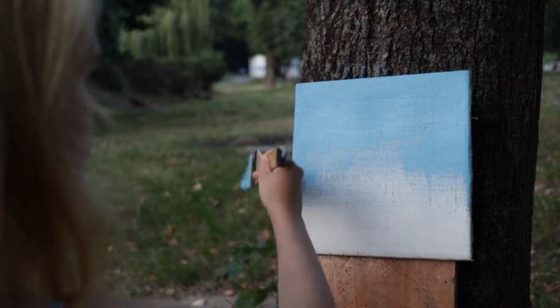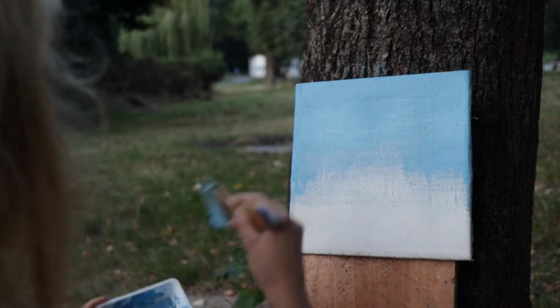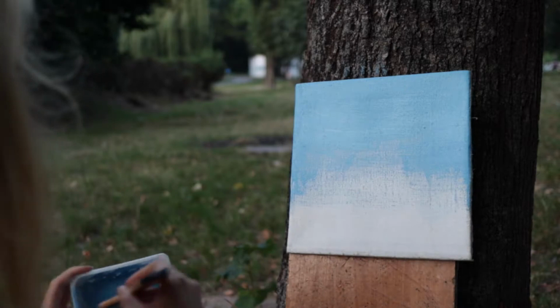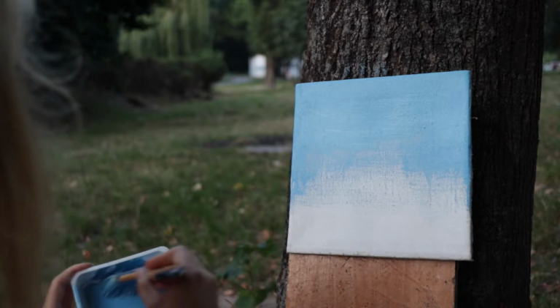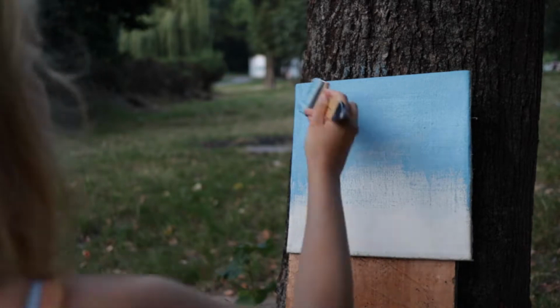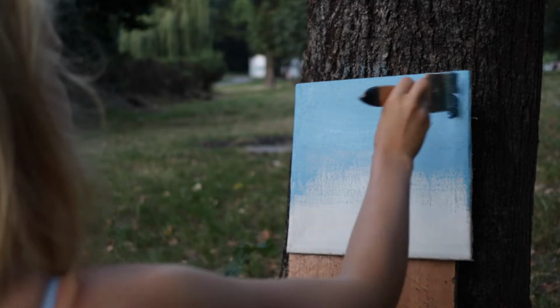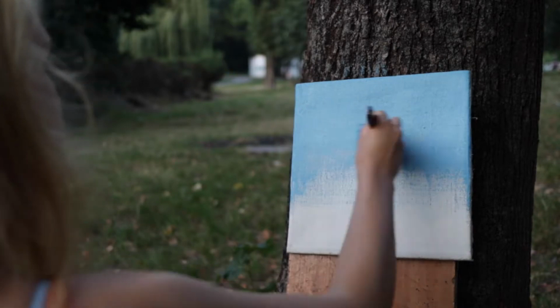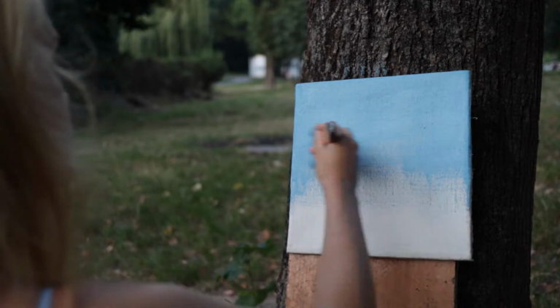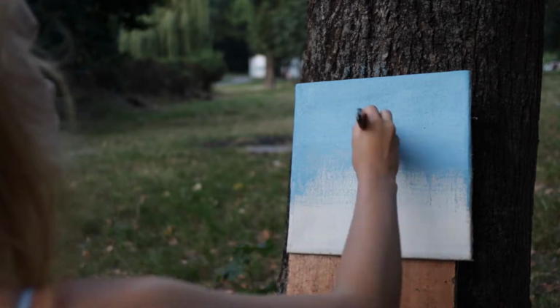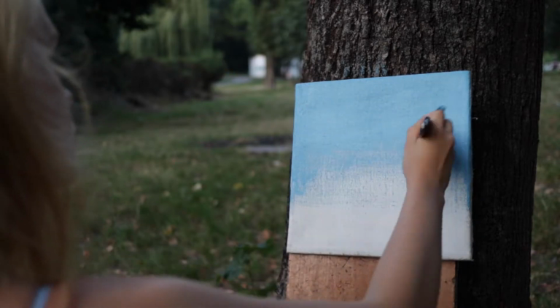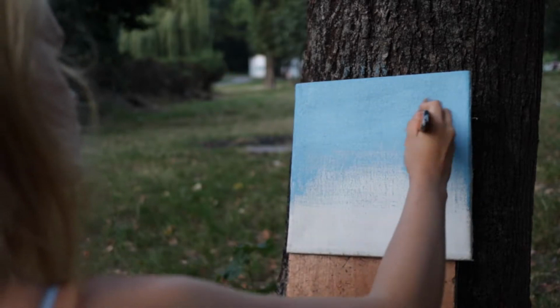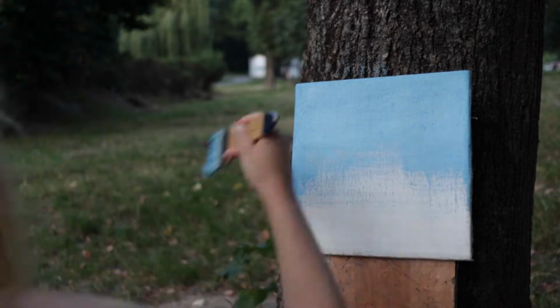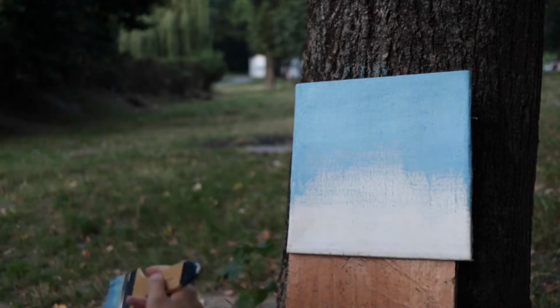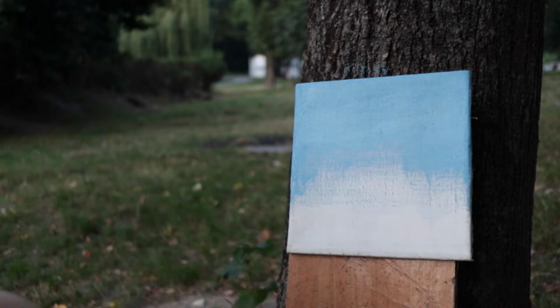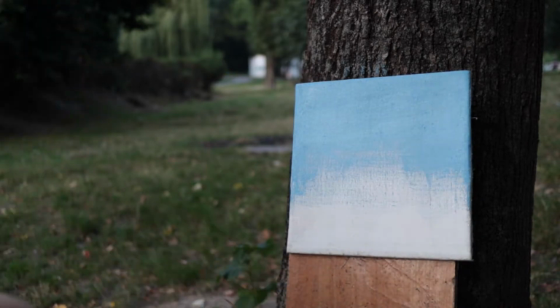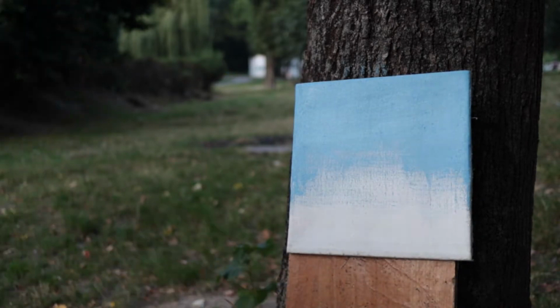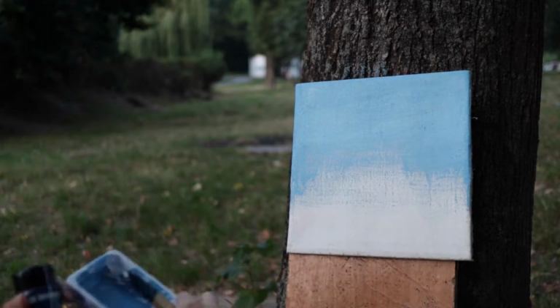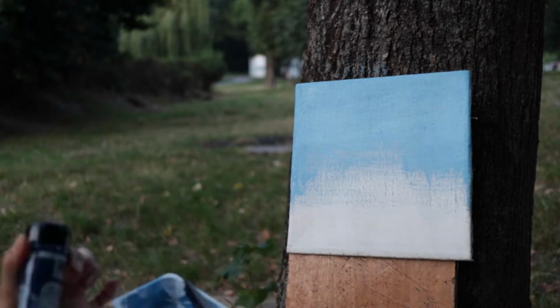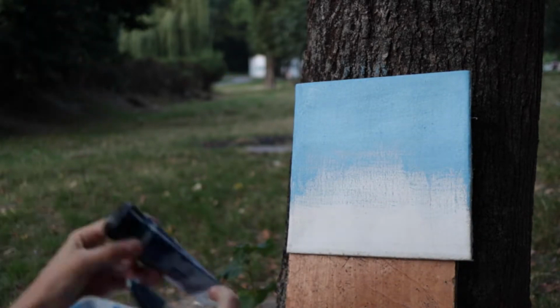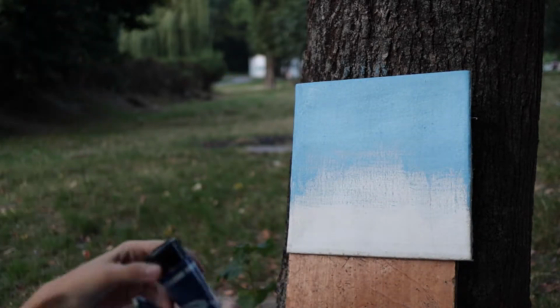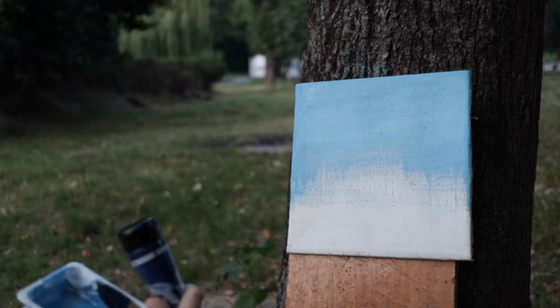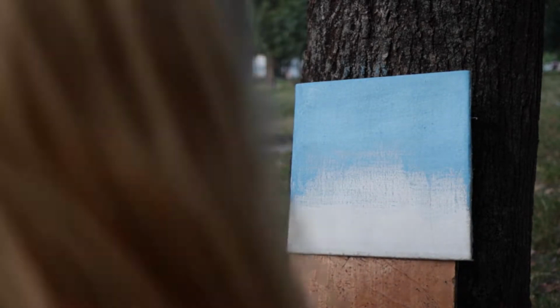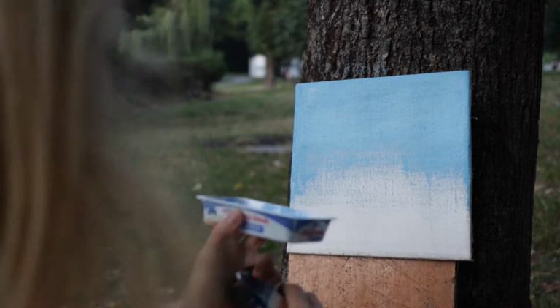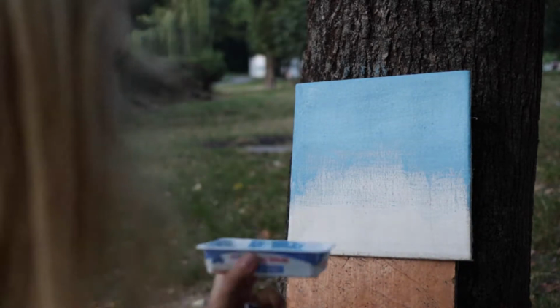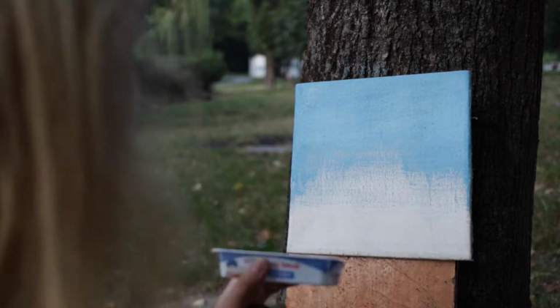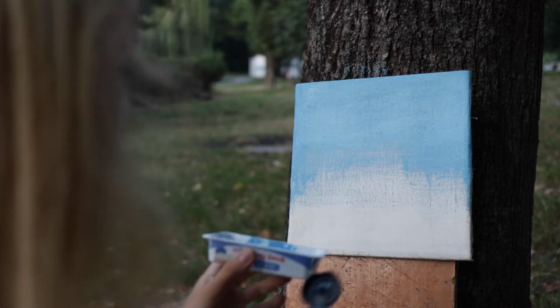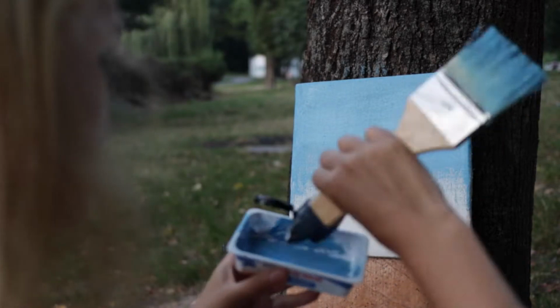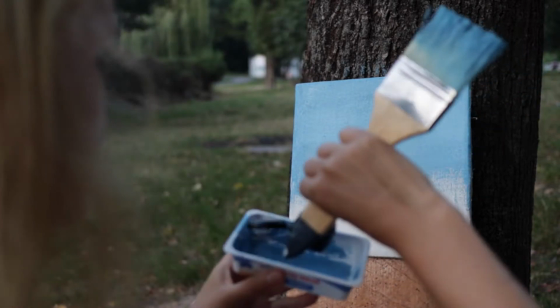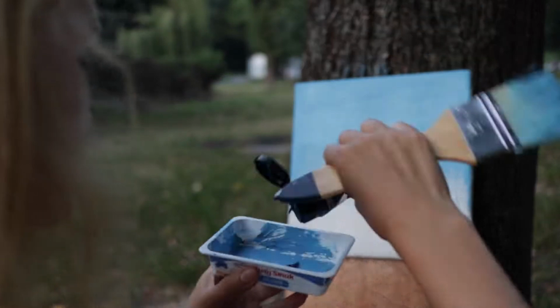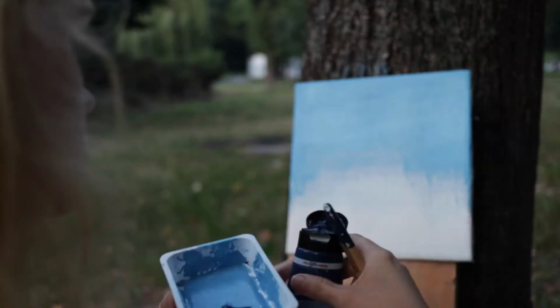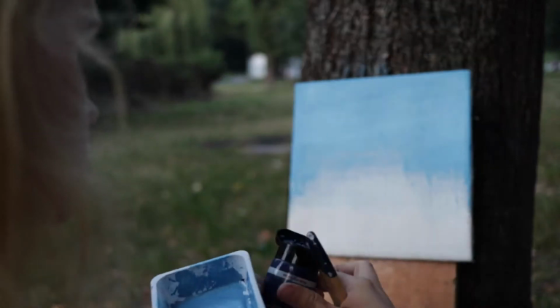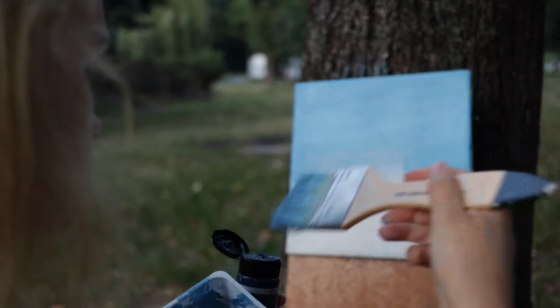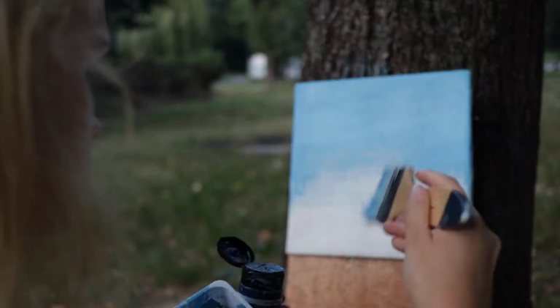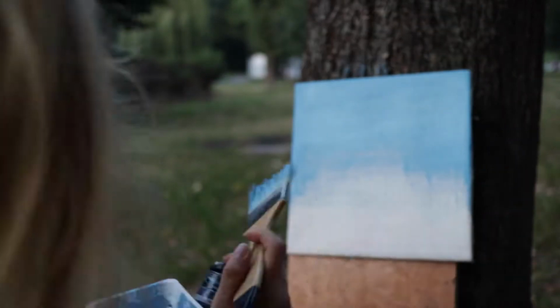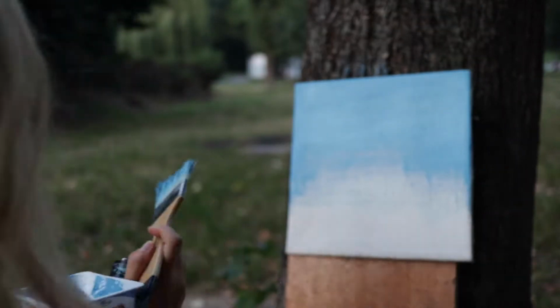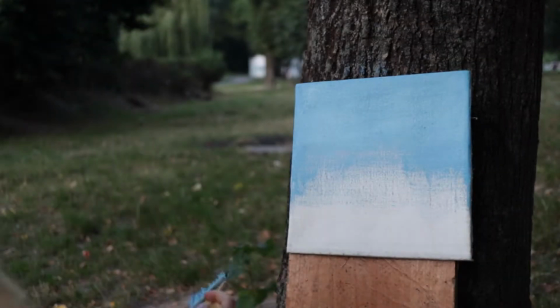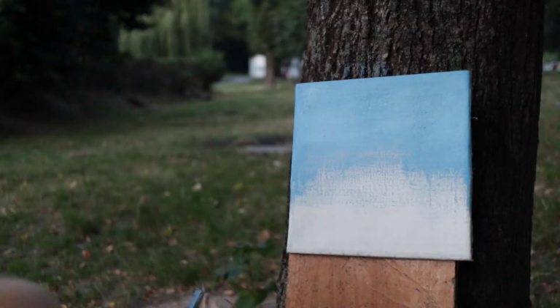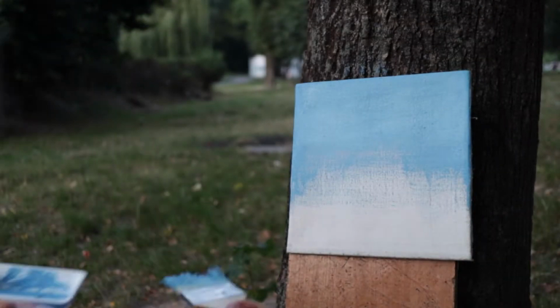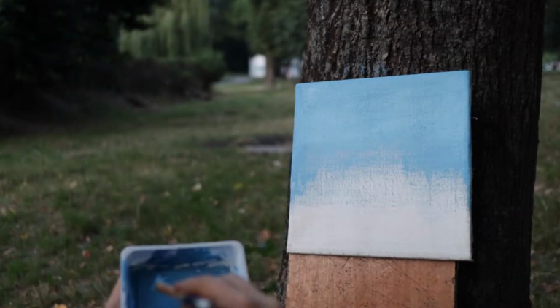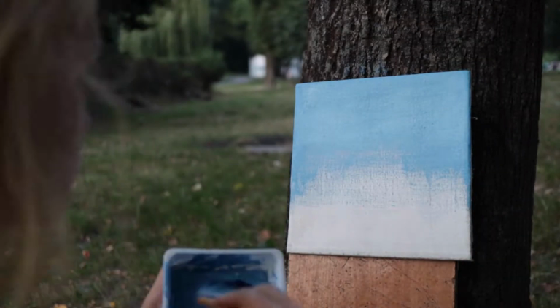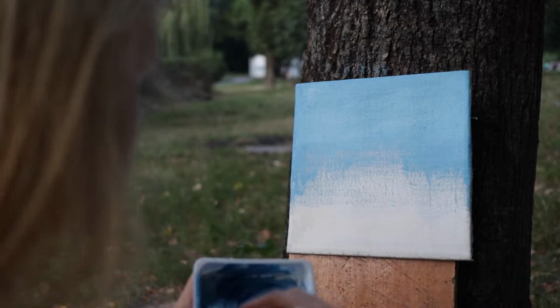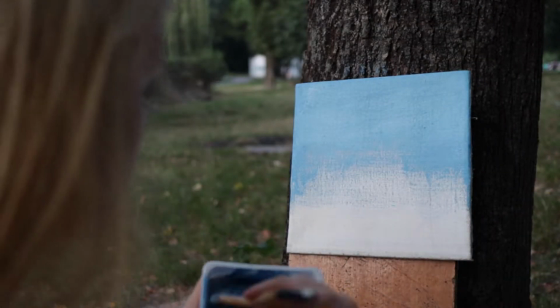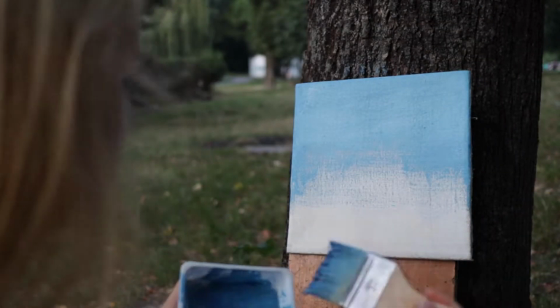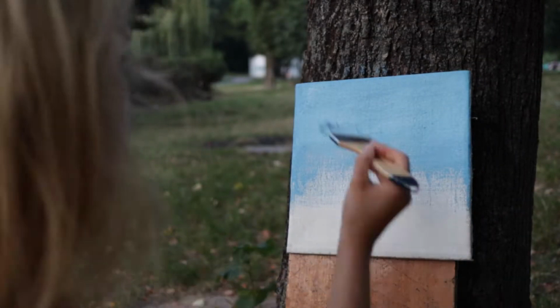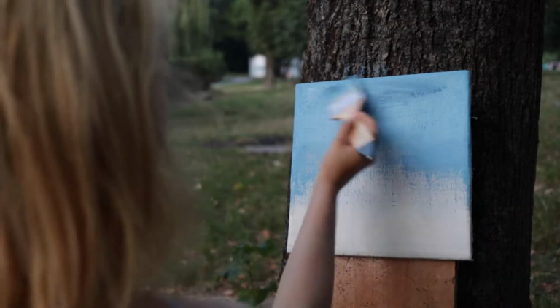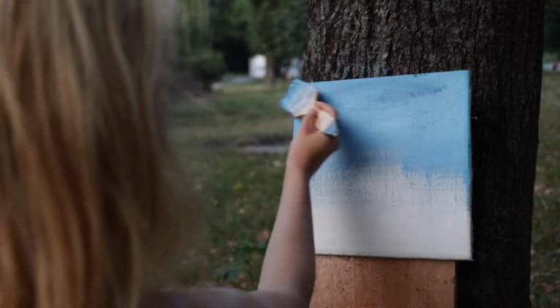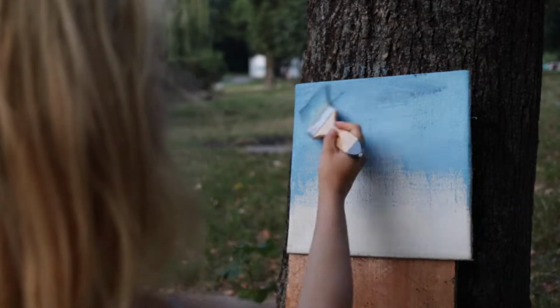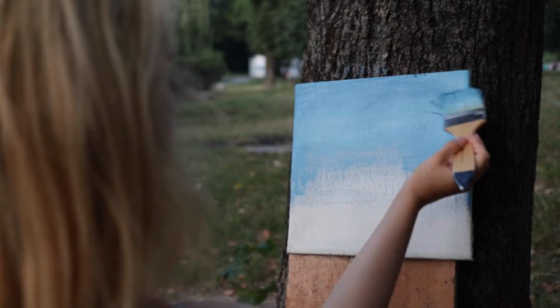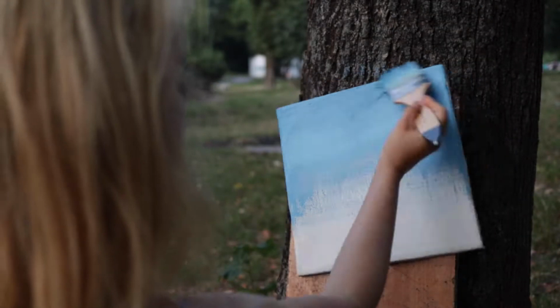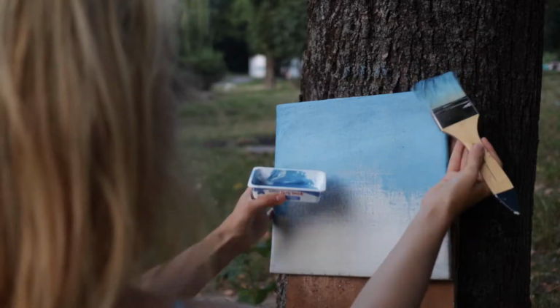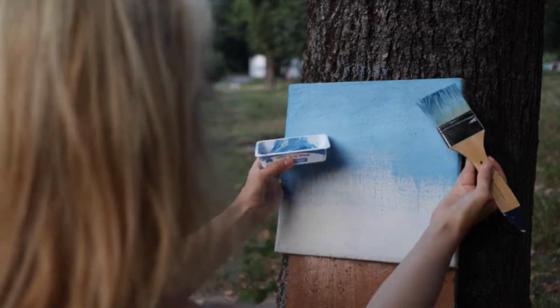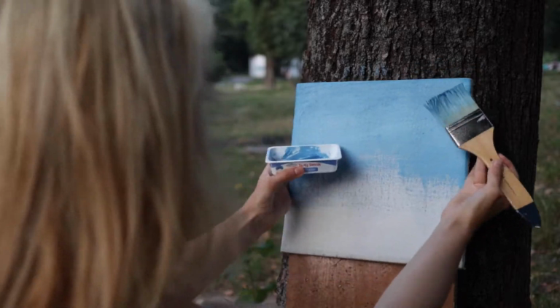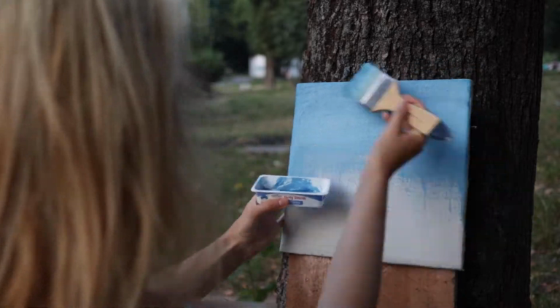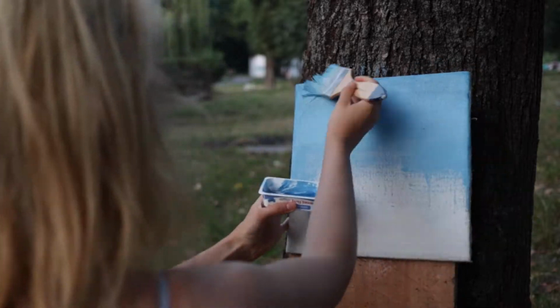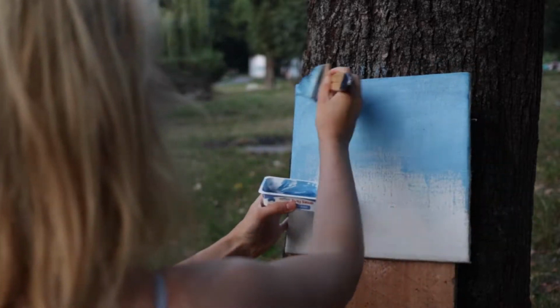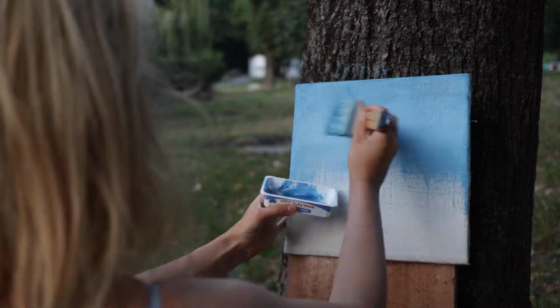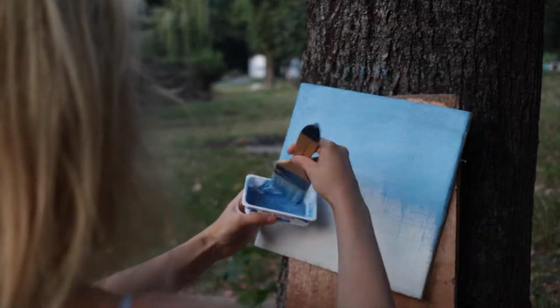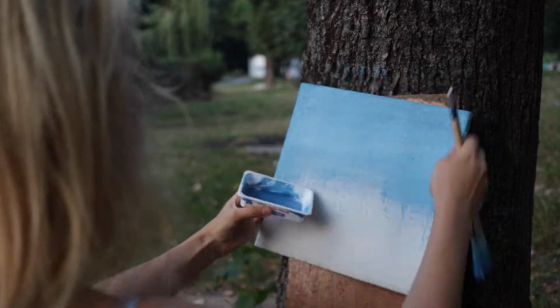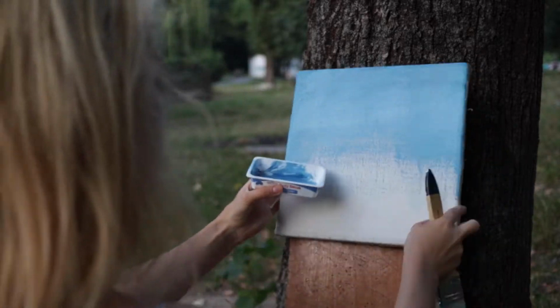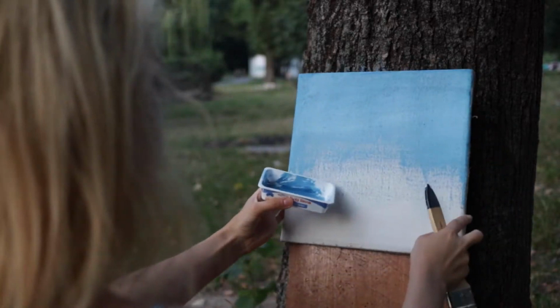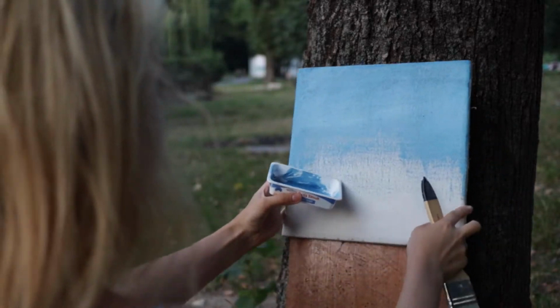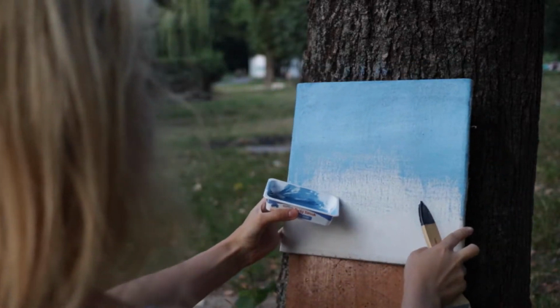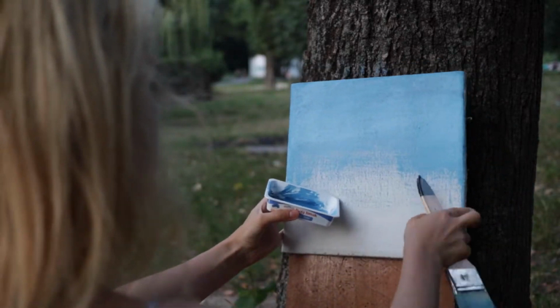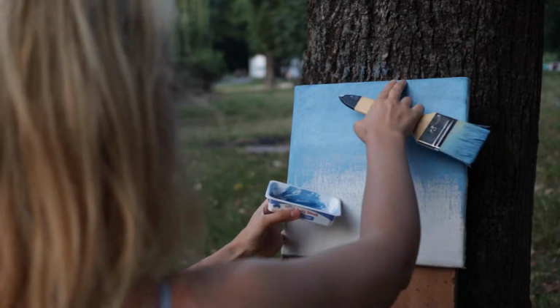The first step you need is to mix dark blue and white colors. And now we can start with the sky.